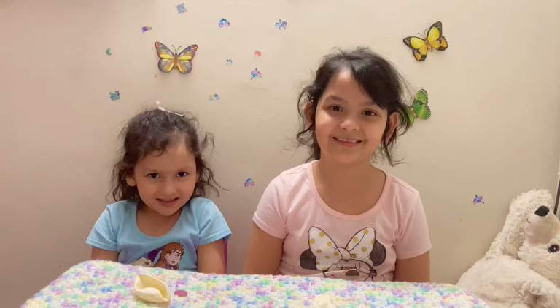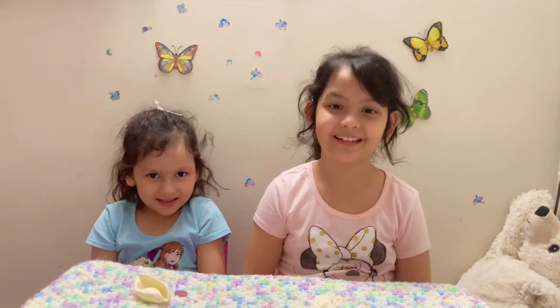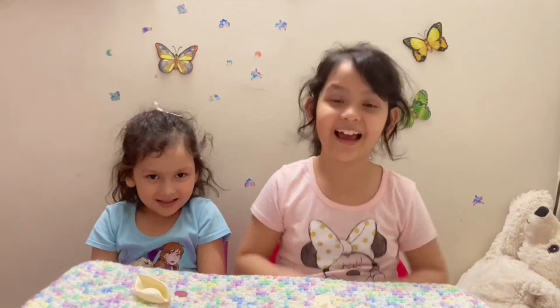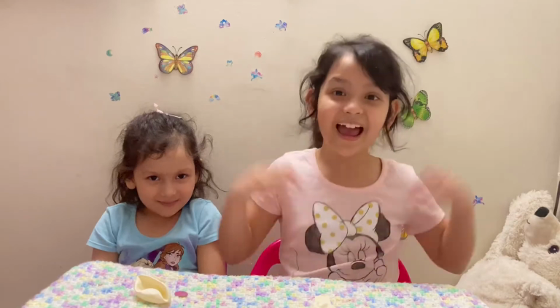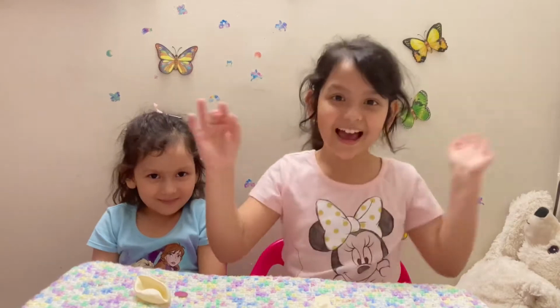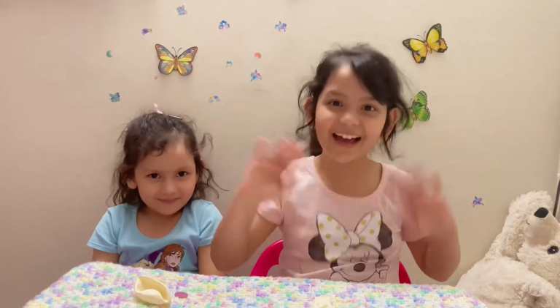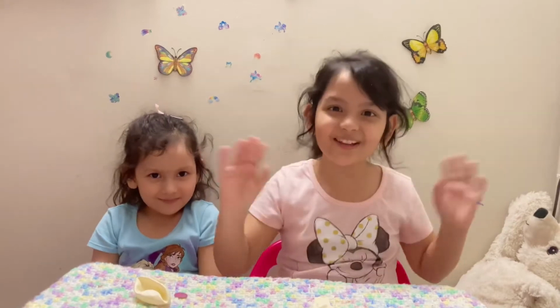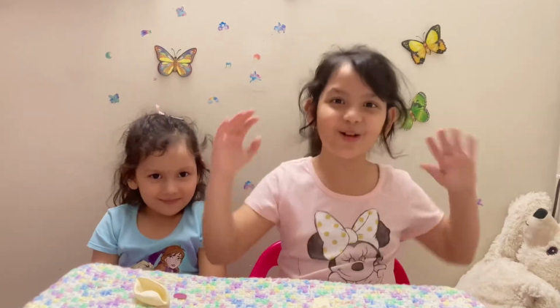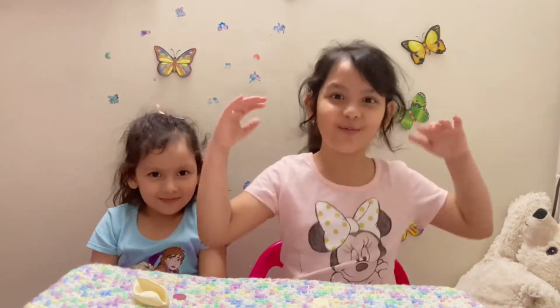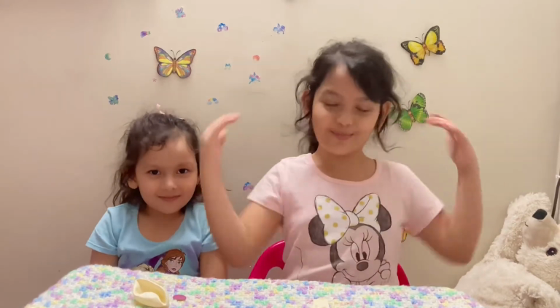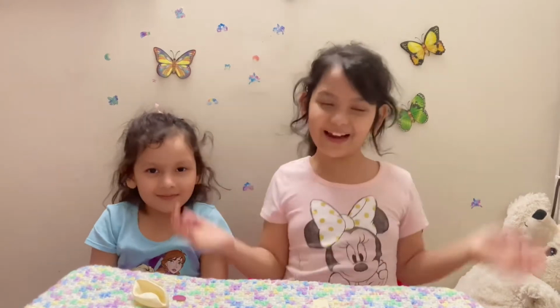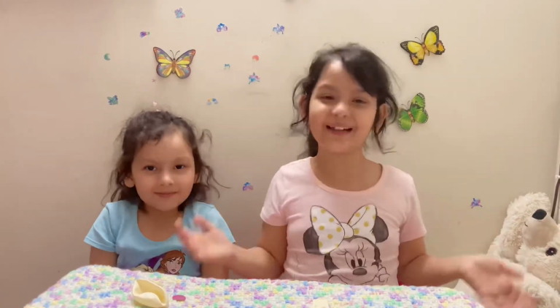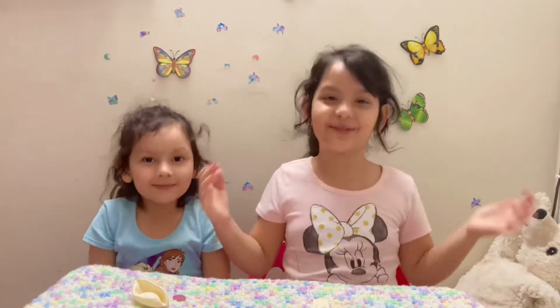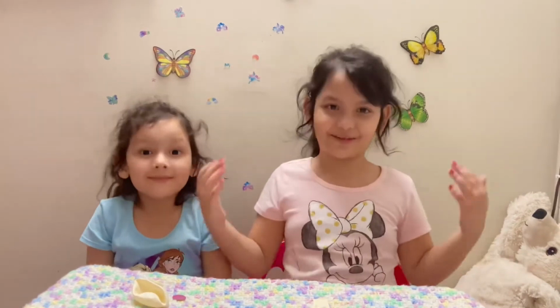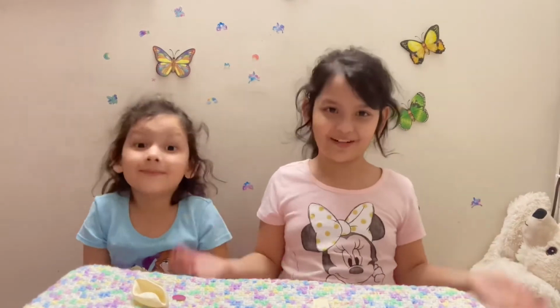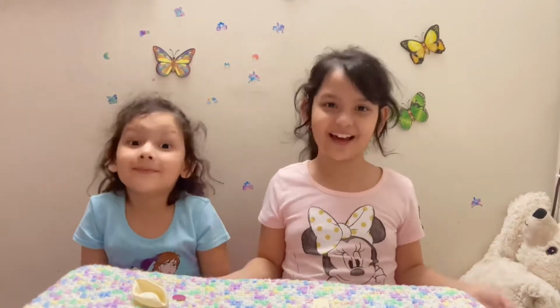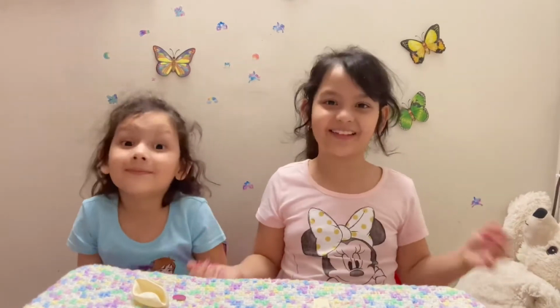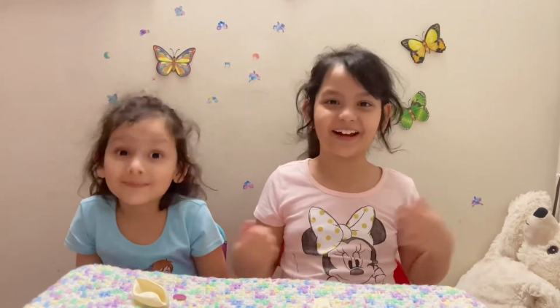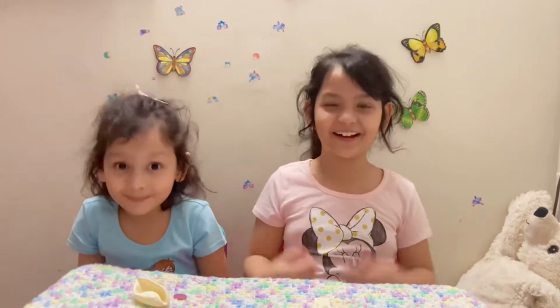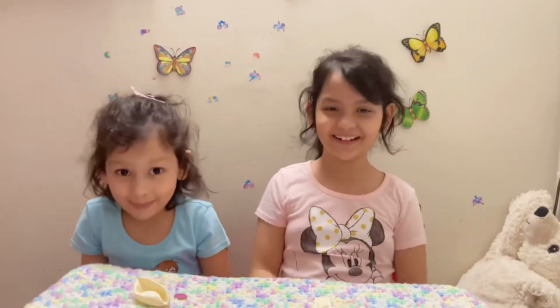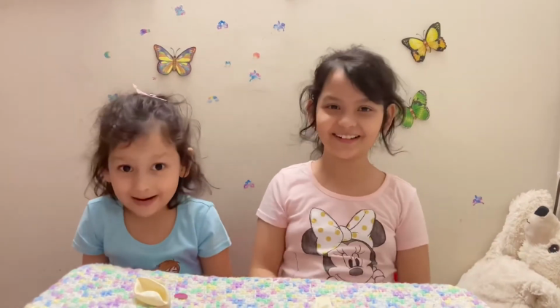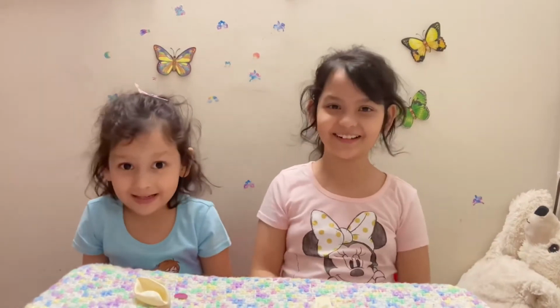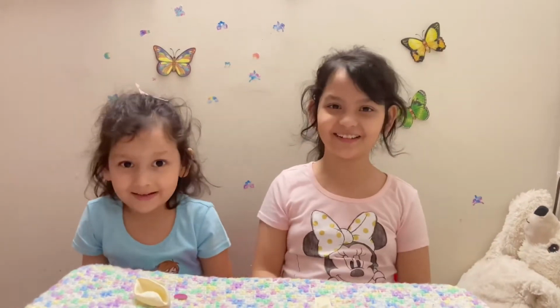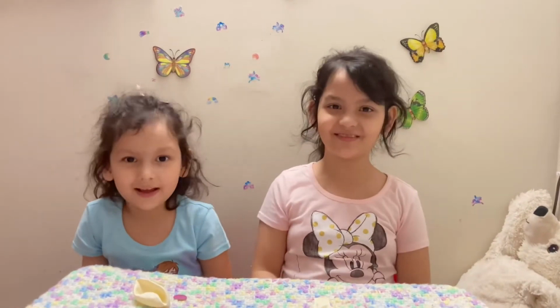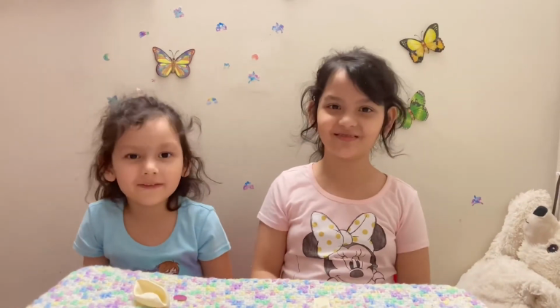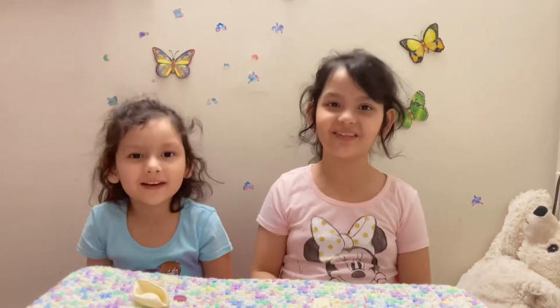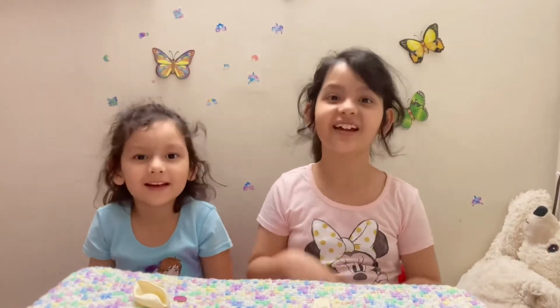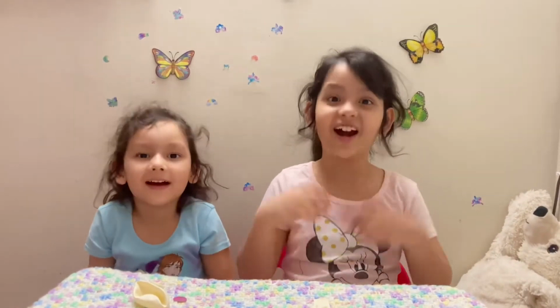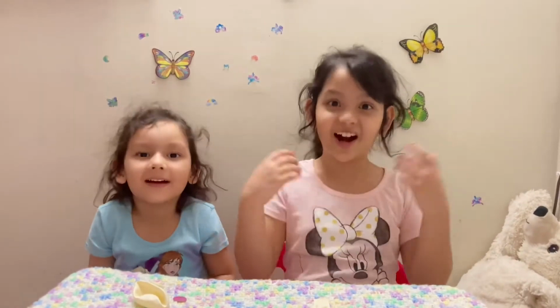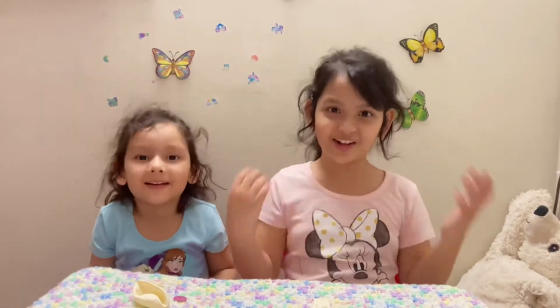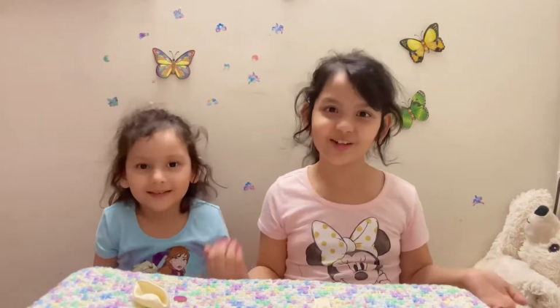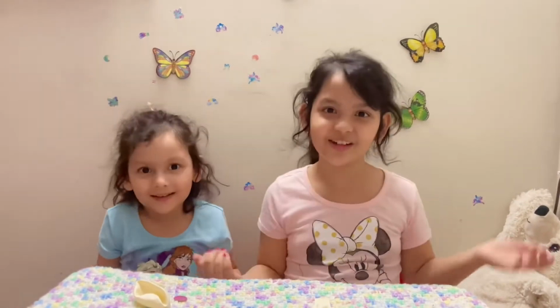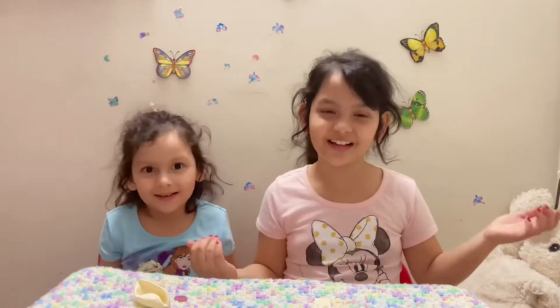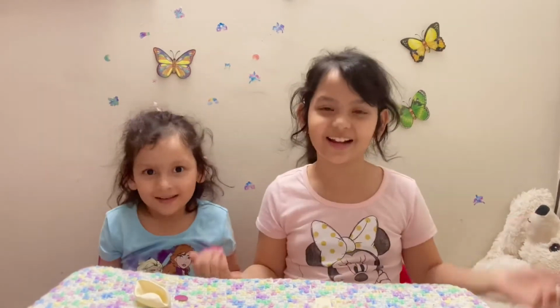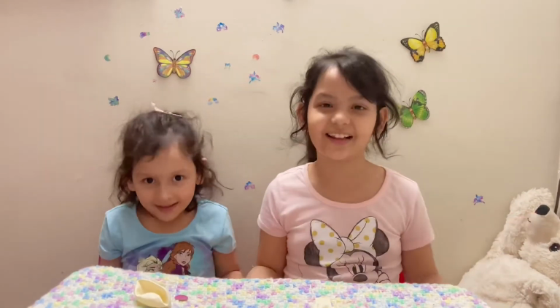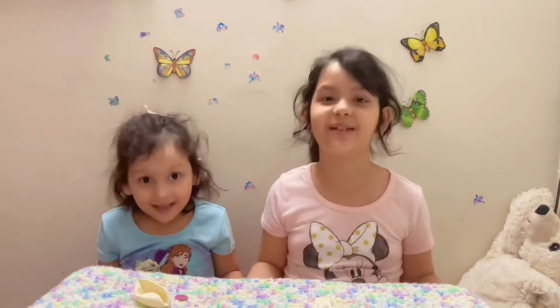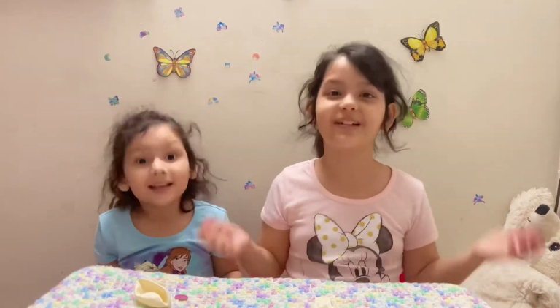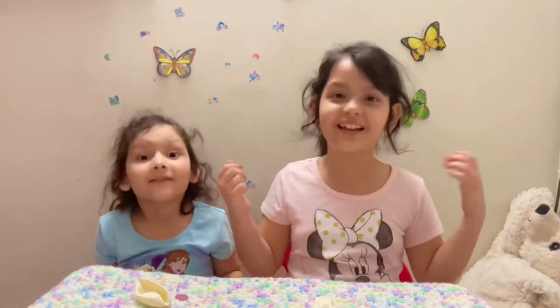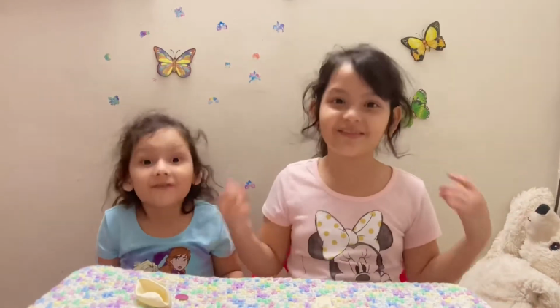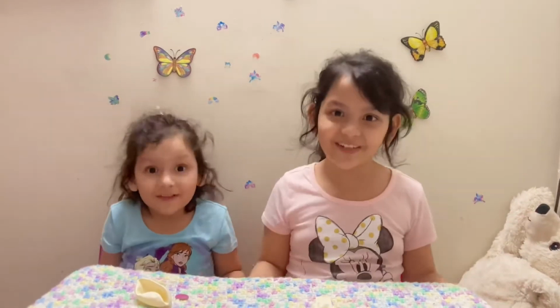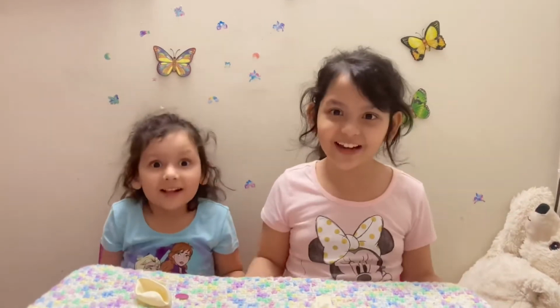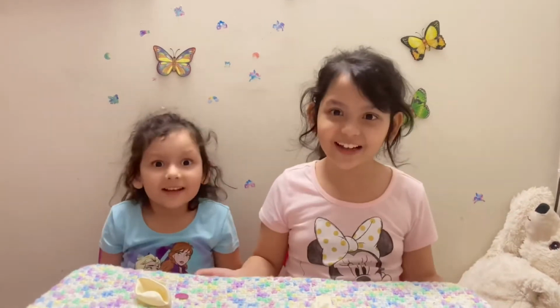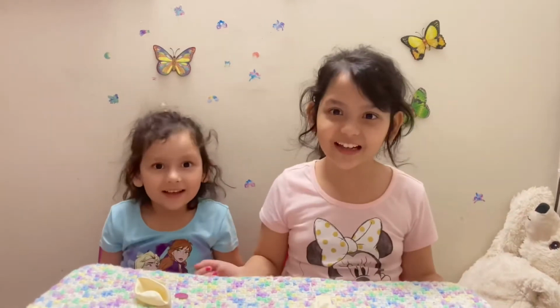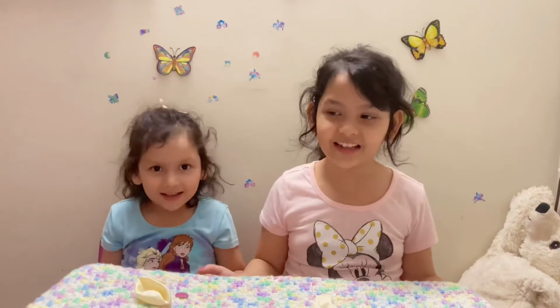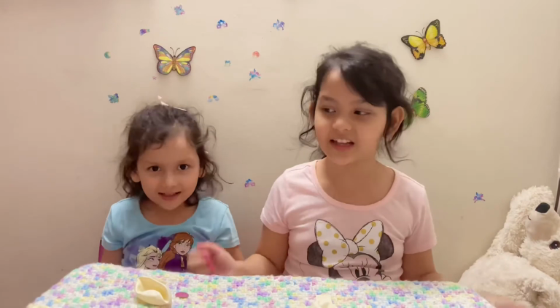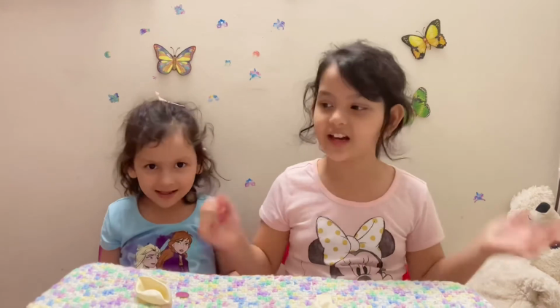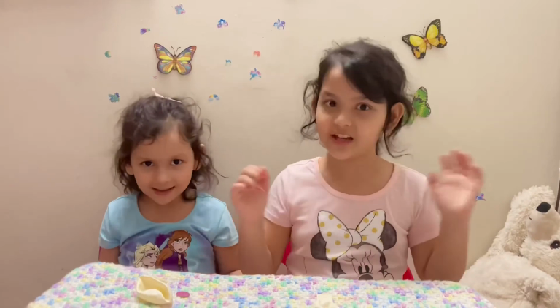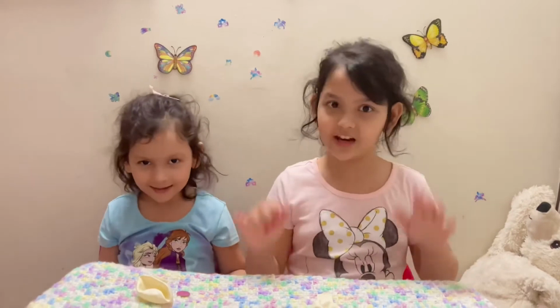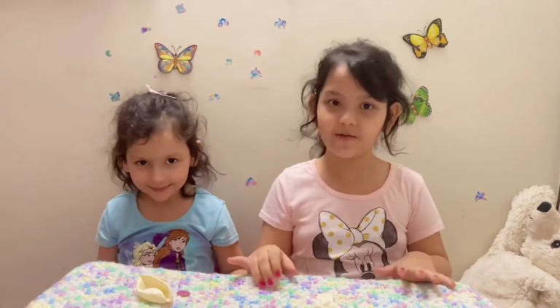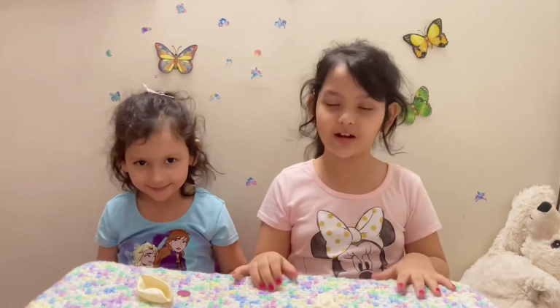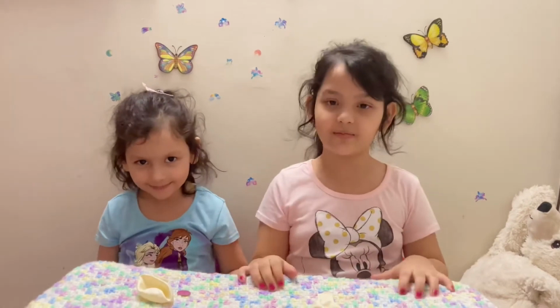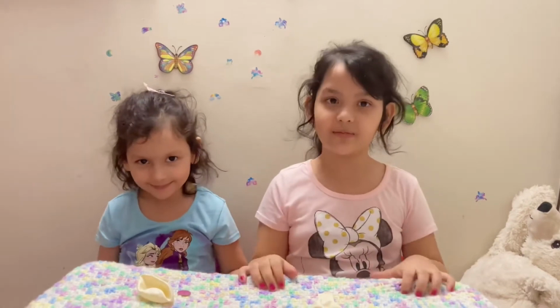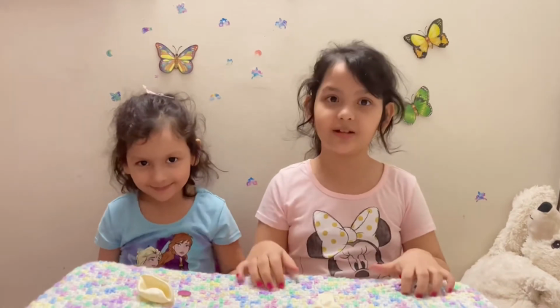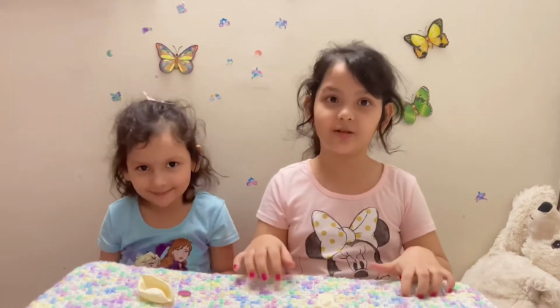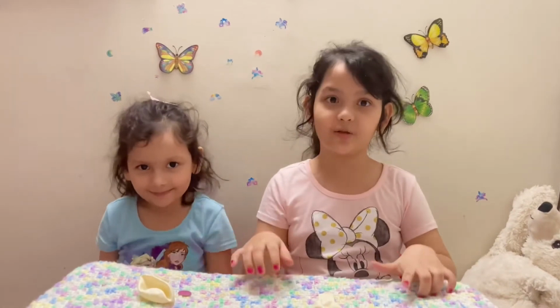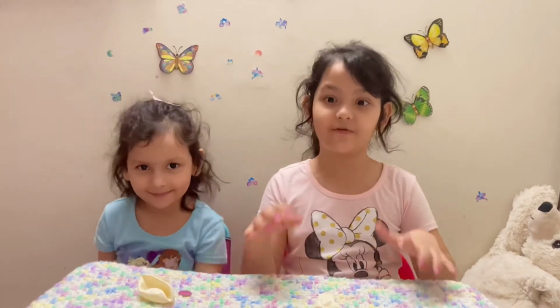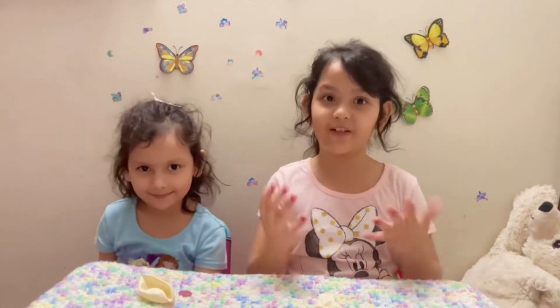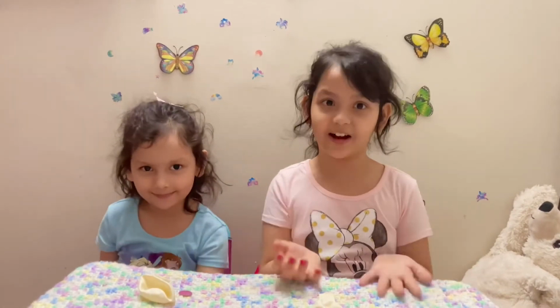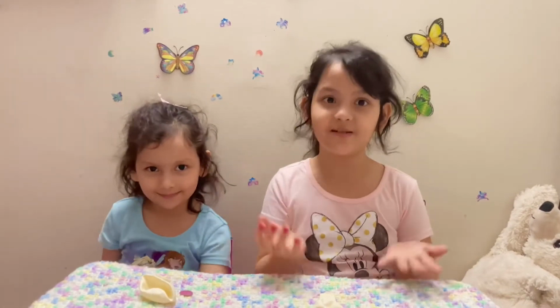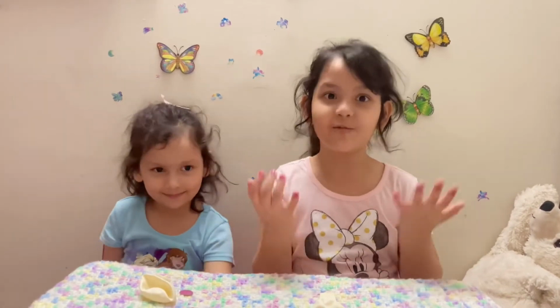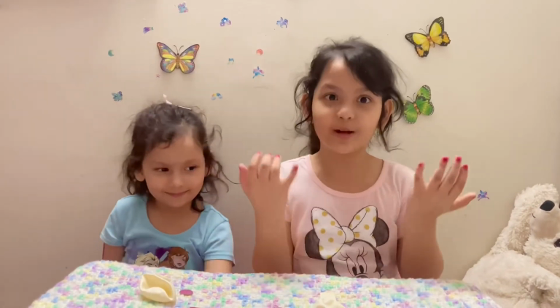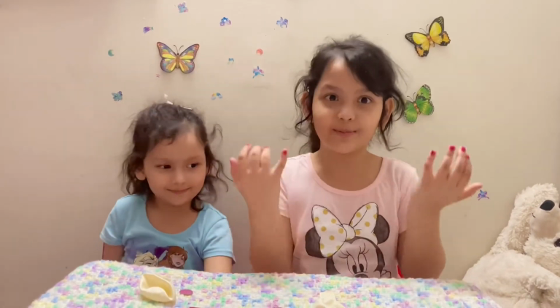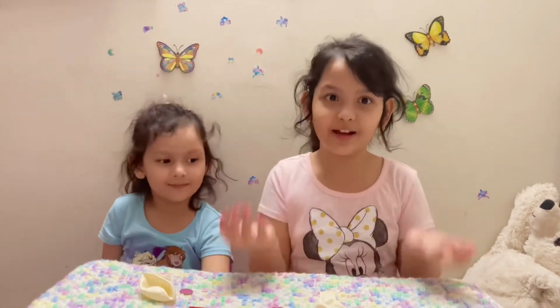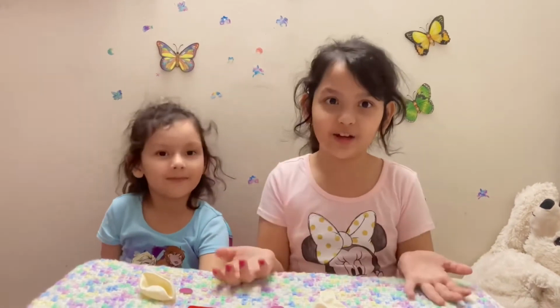Hello, my name is Aradia. My name is Avita. Our YouTube channel name is Fake Kids. Today we're going to be doing fun with balloons.